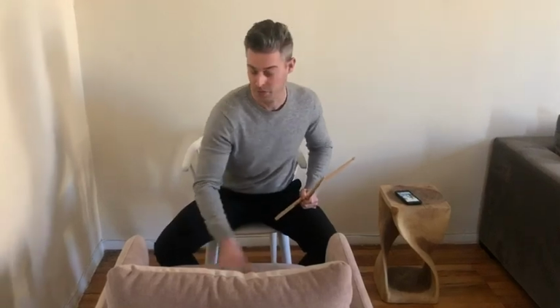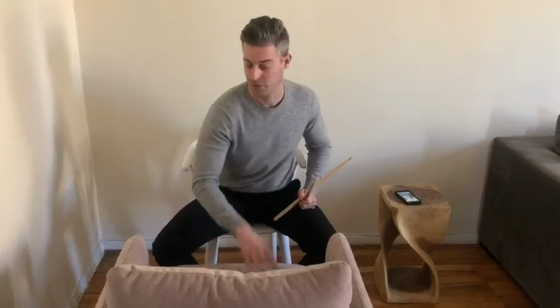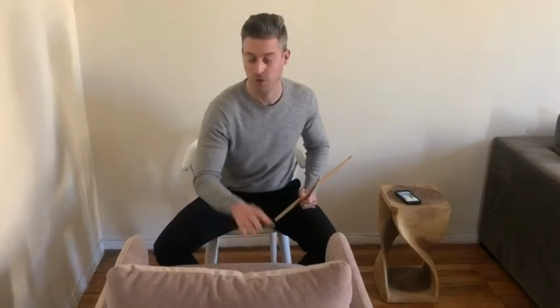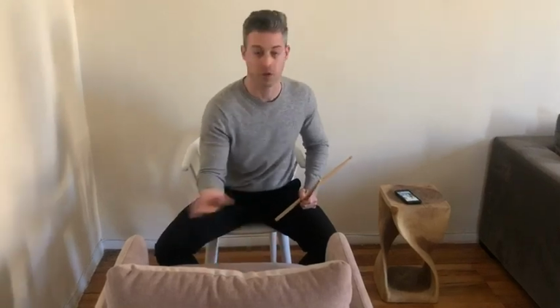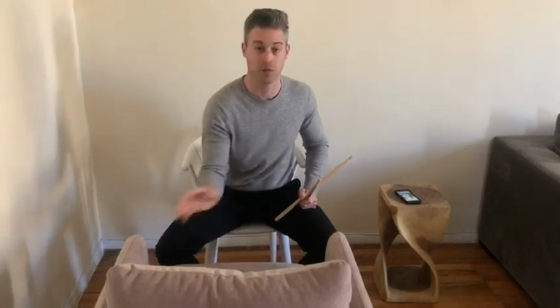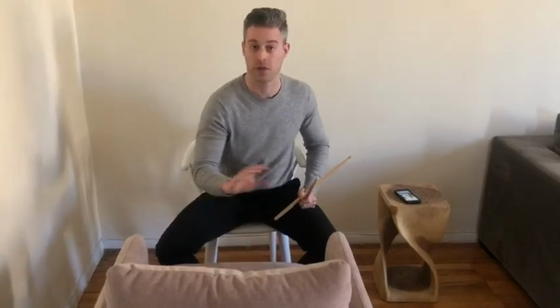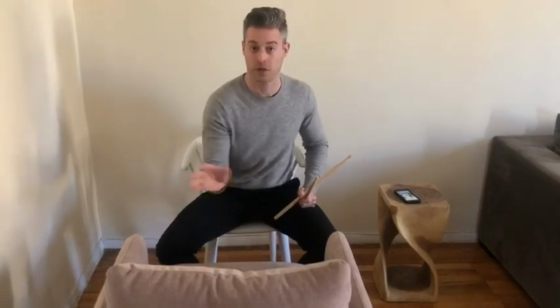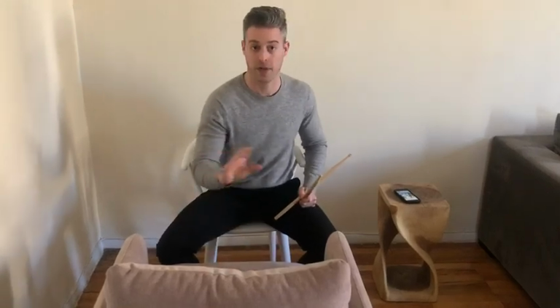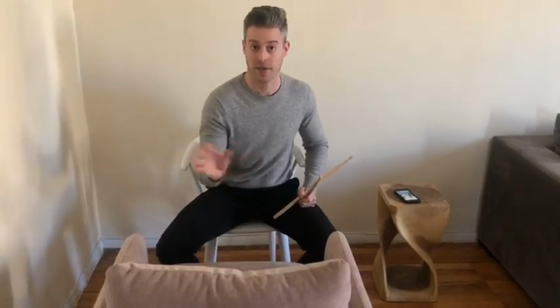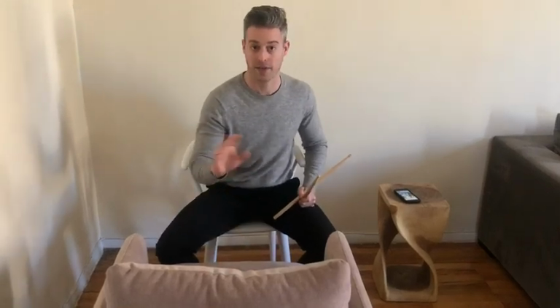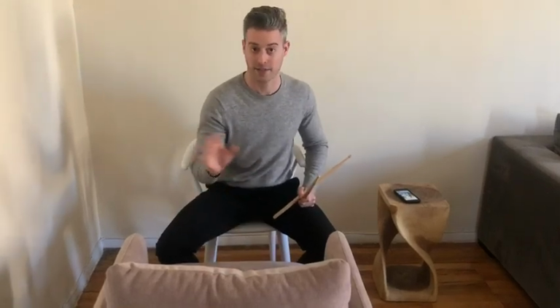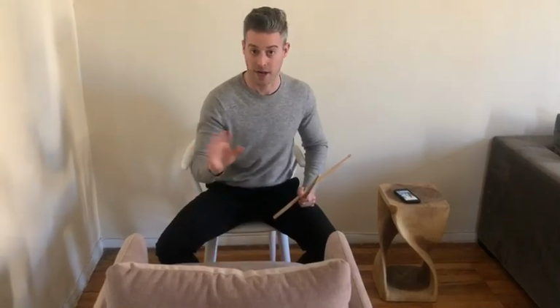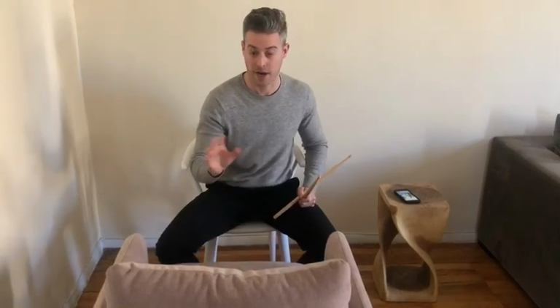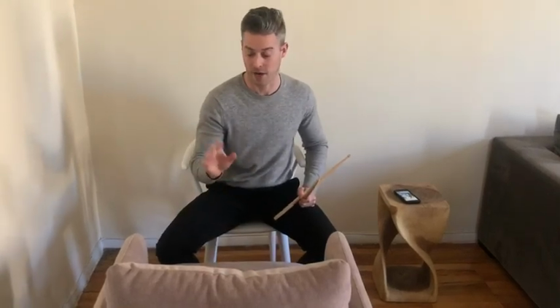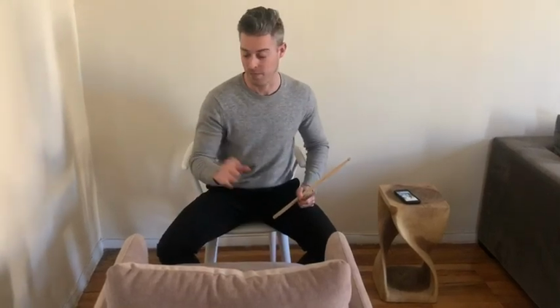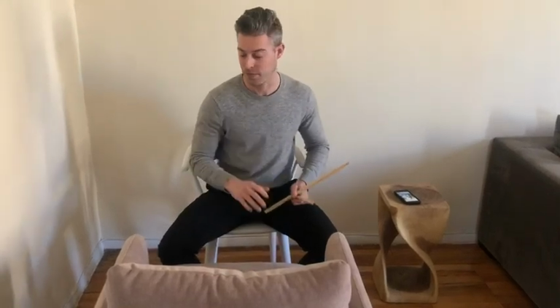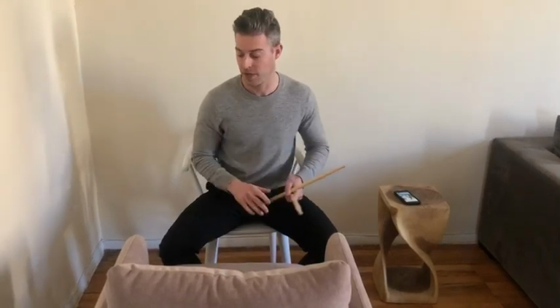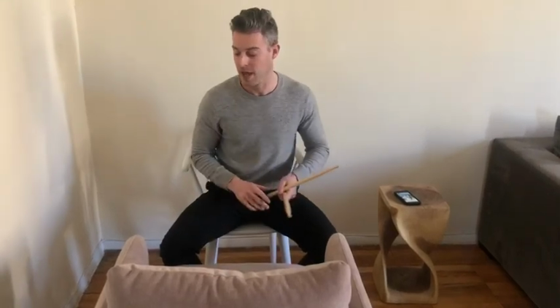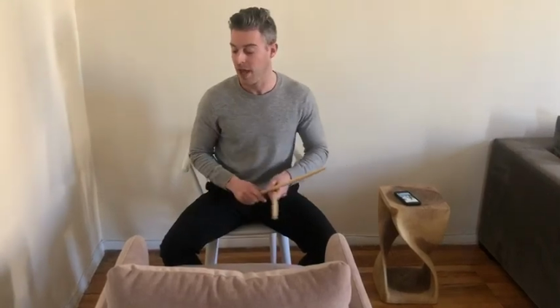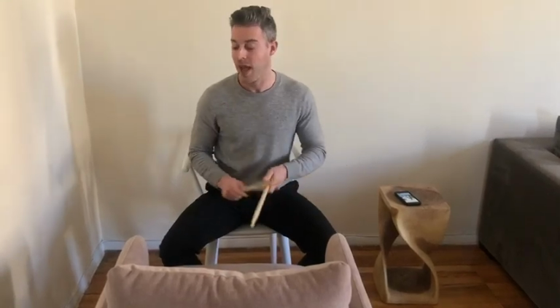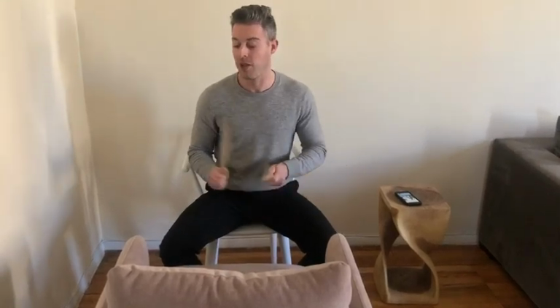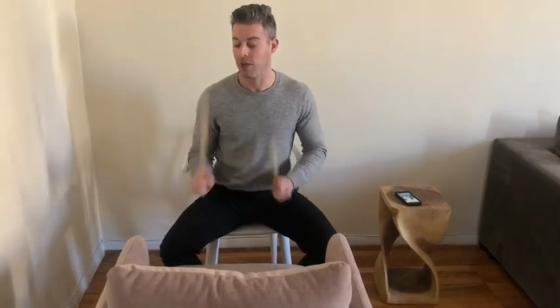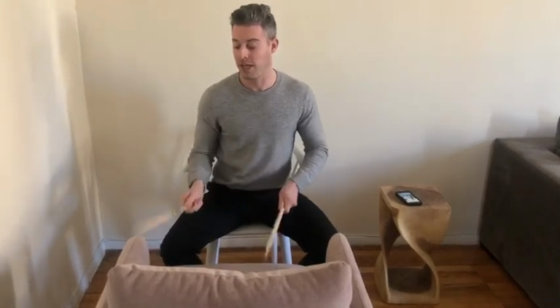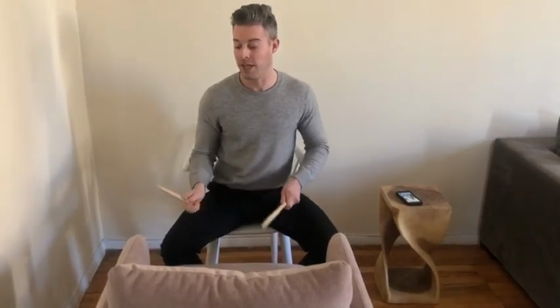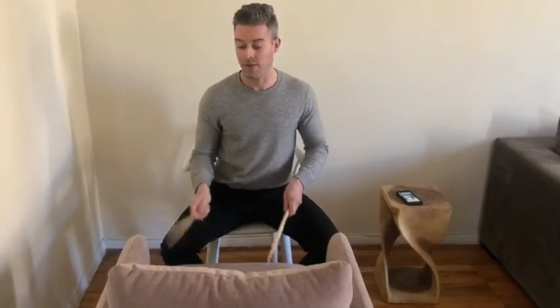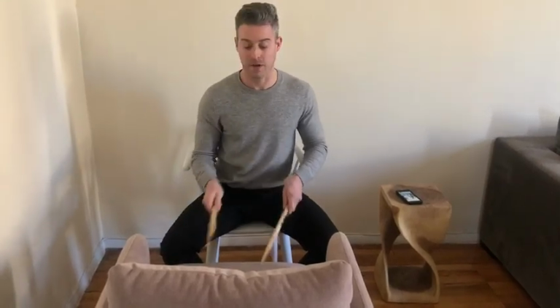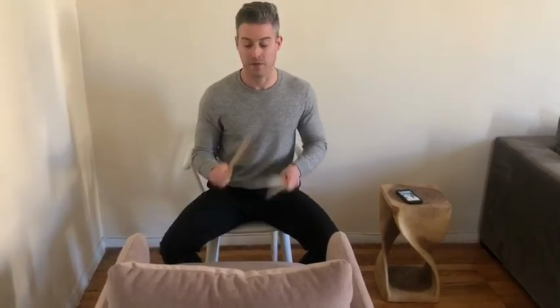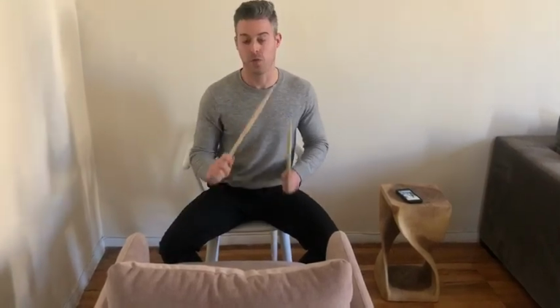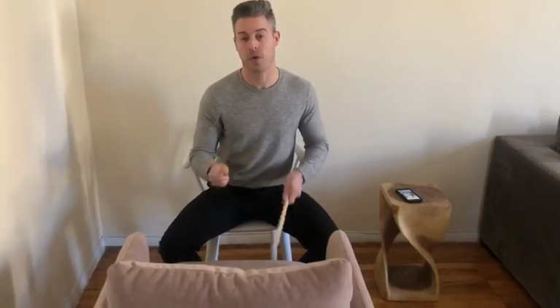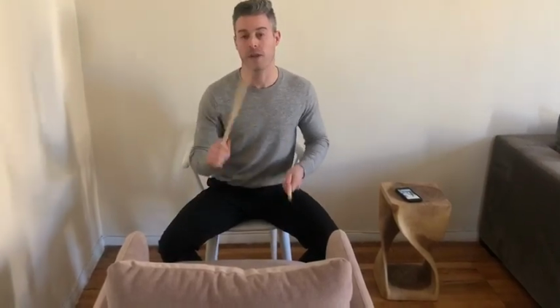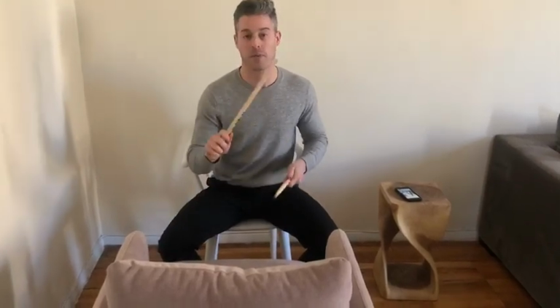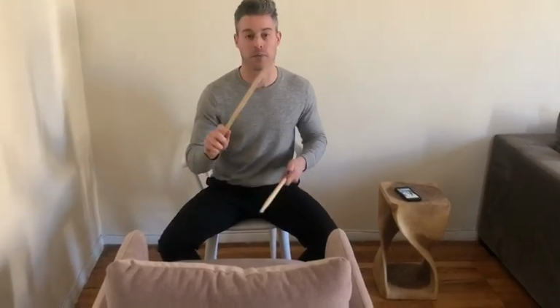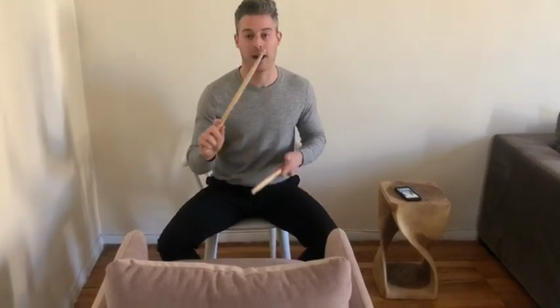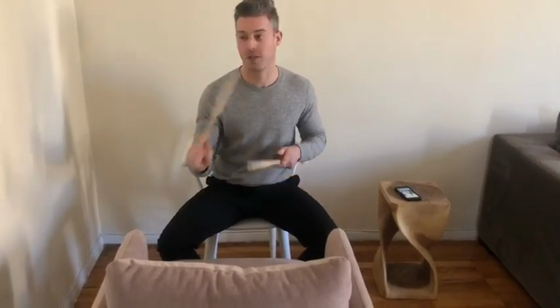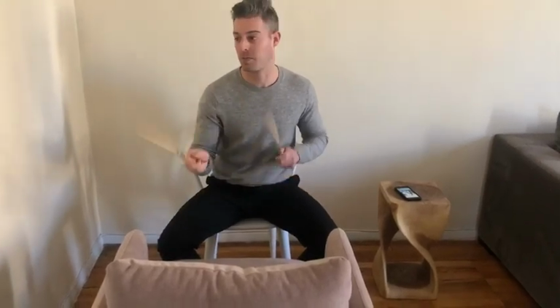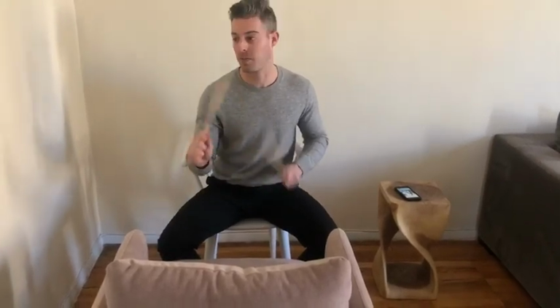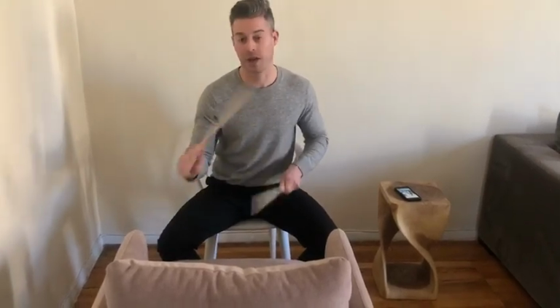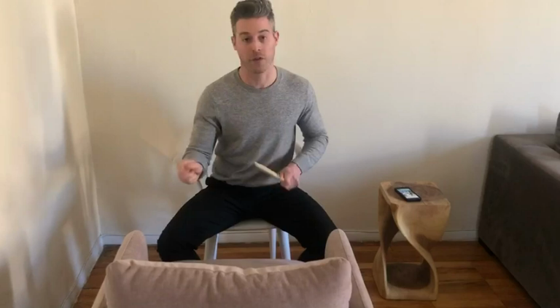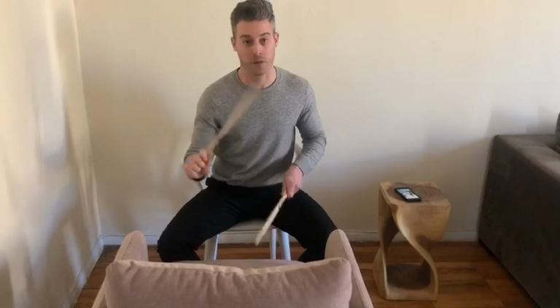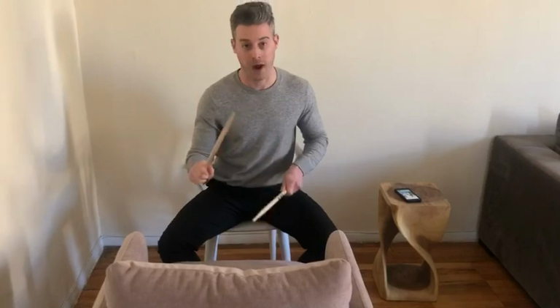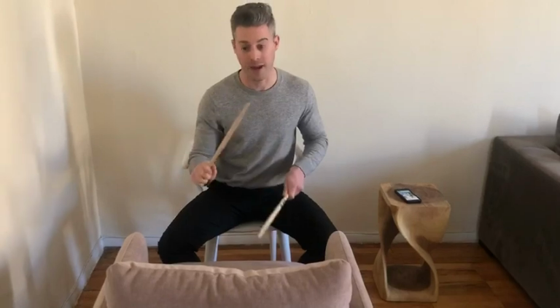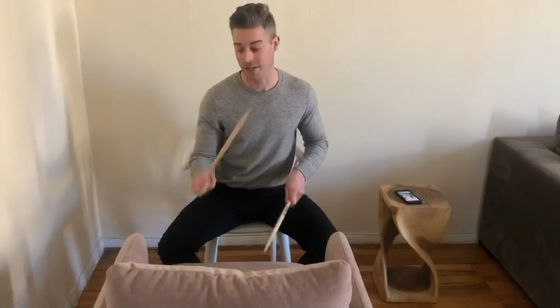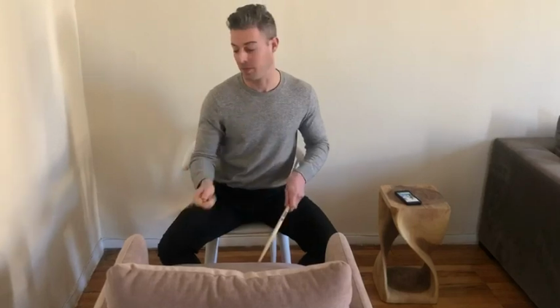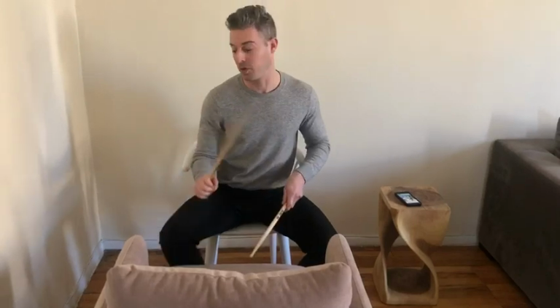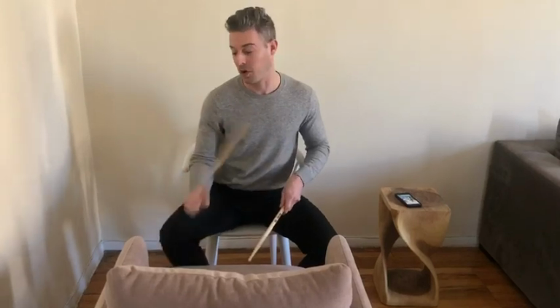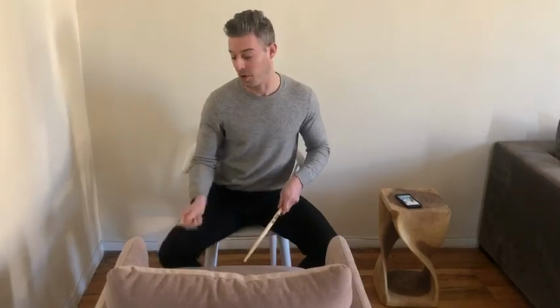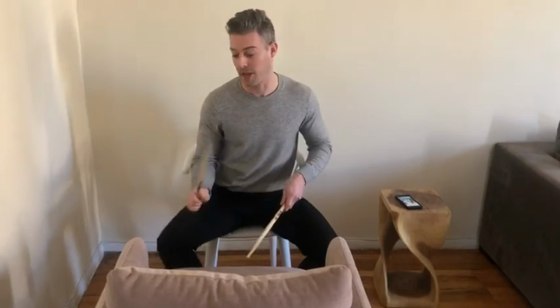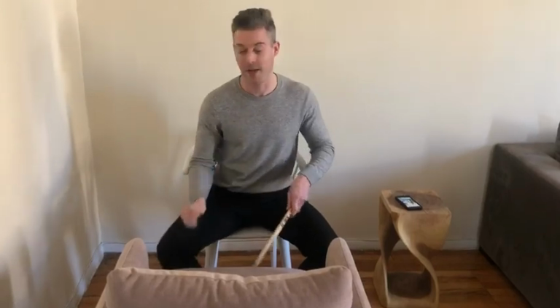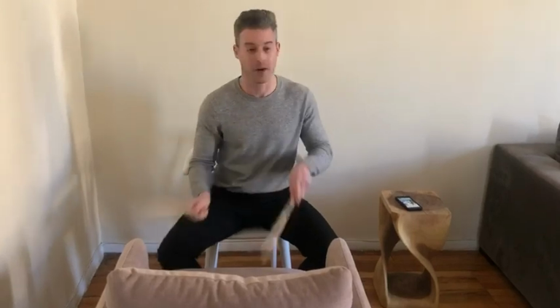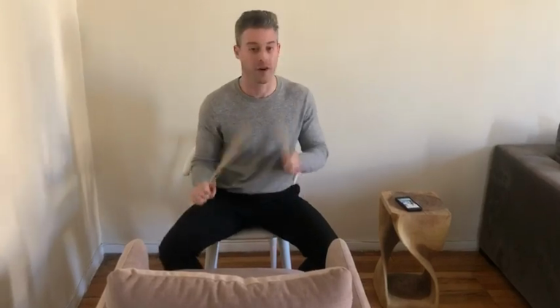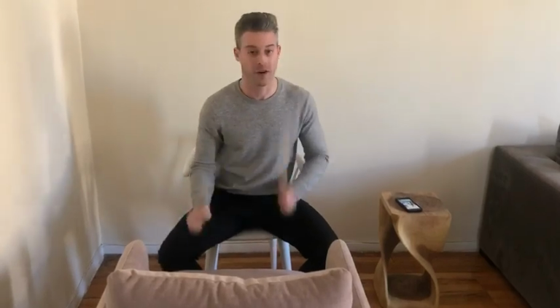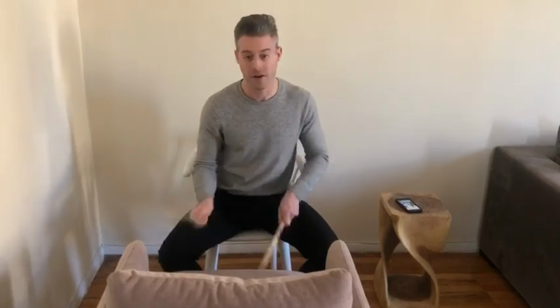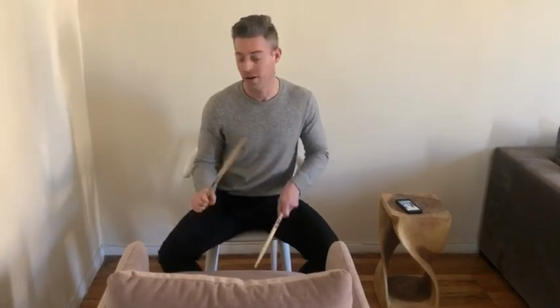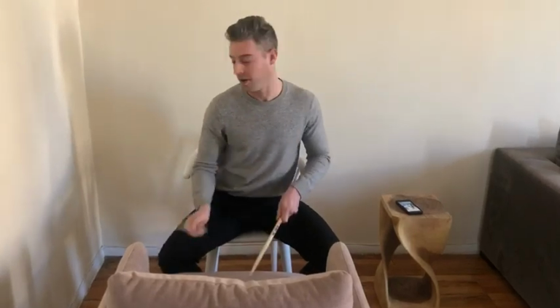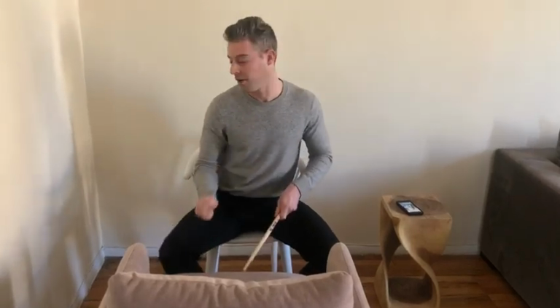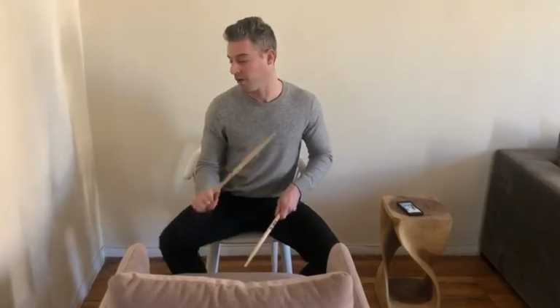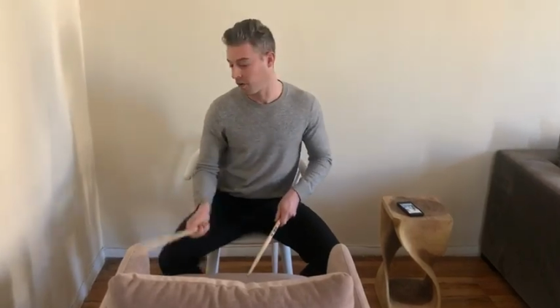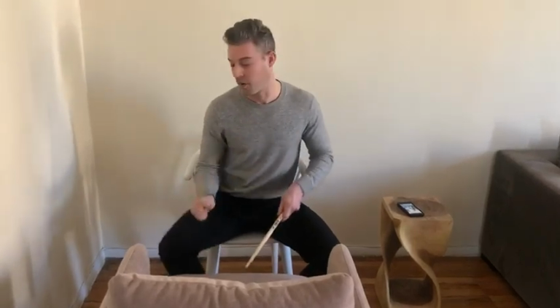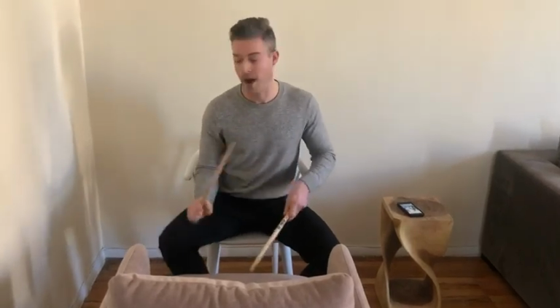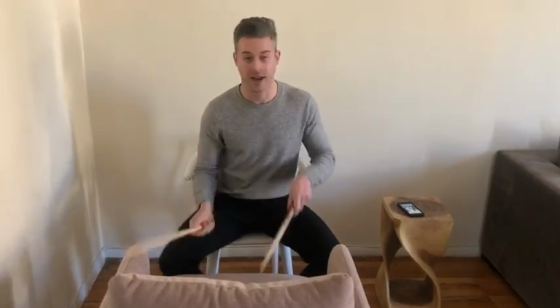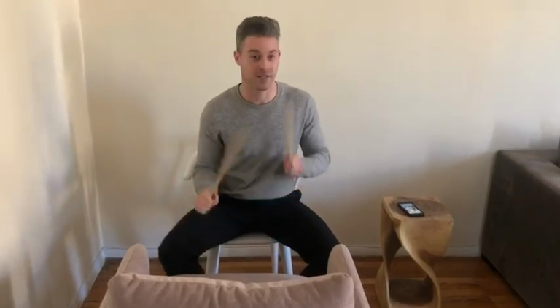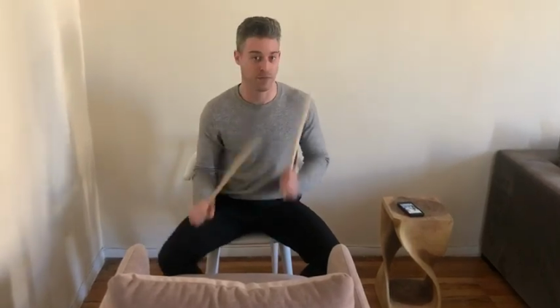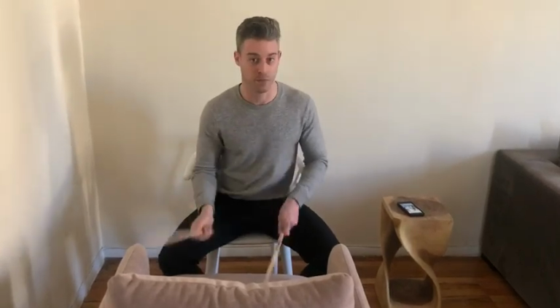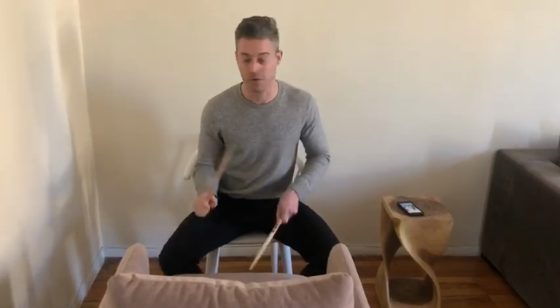So you can recreate that as toms. And if you want to practice playing on the ride cymbal, you can go here for a ride cymbal.